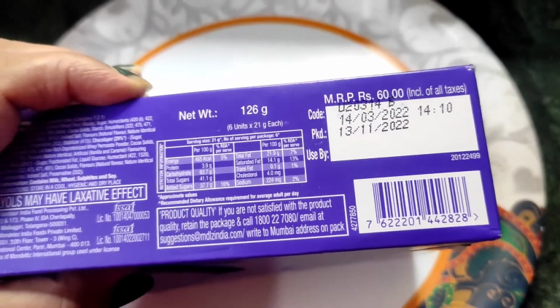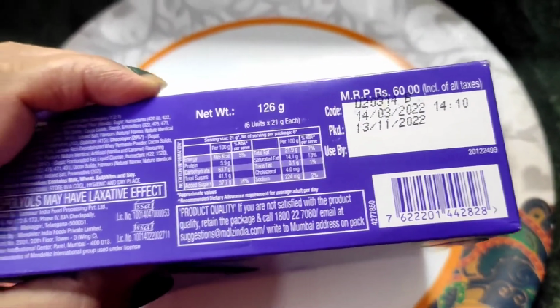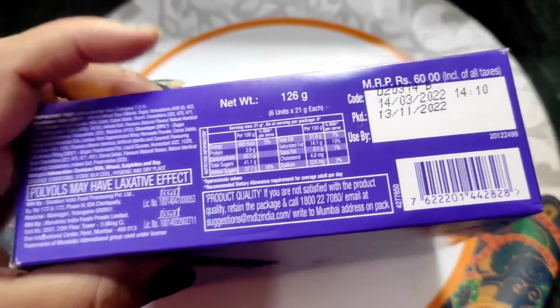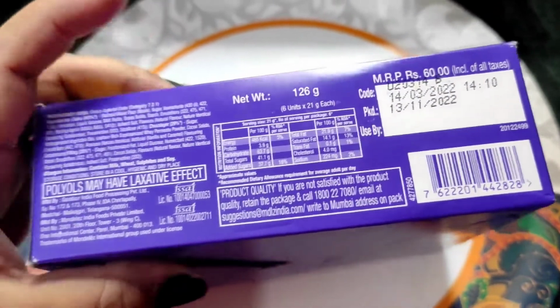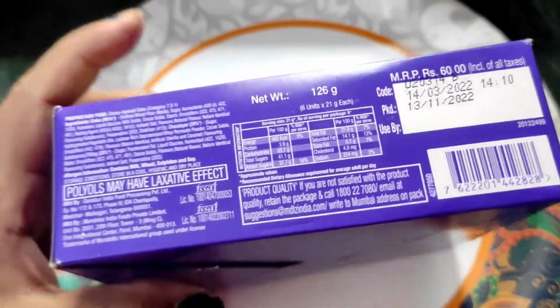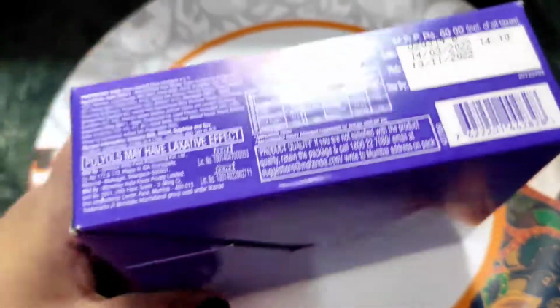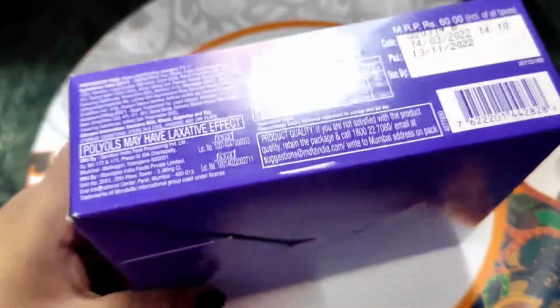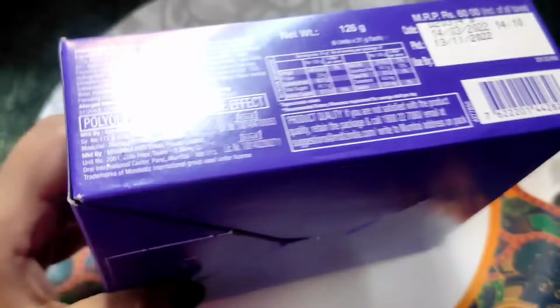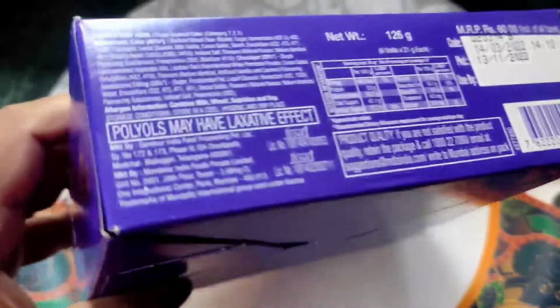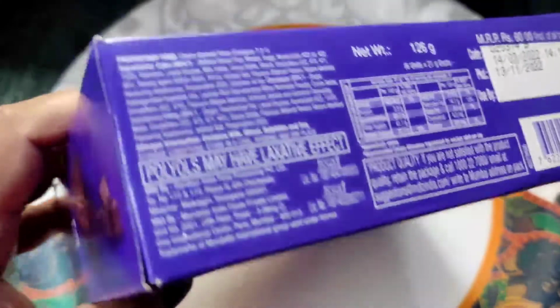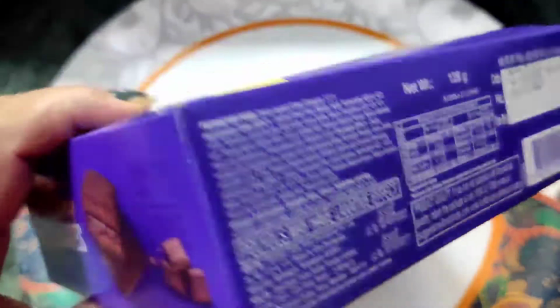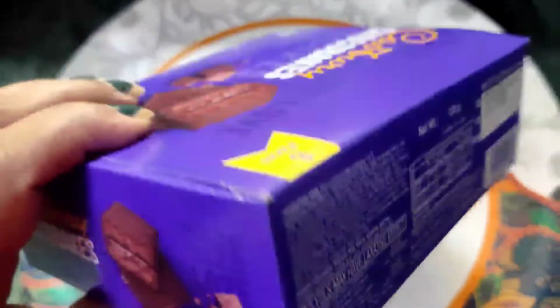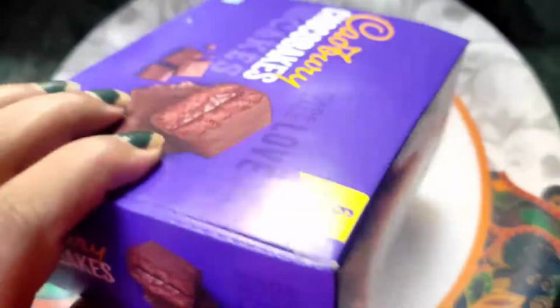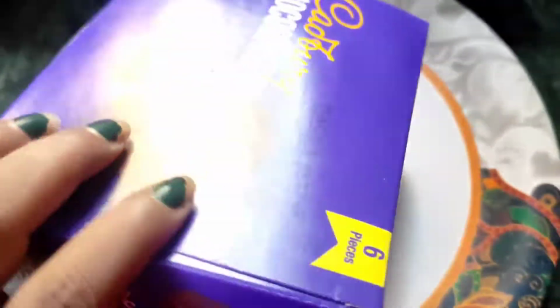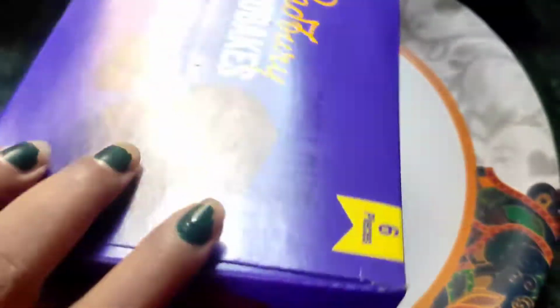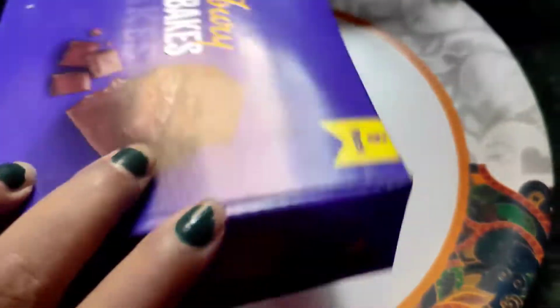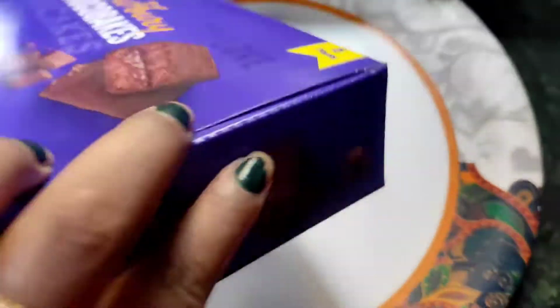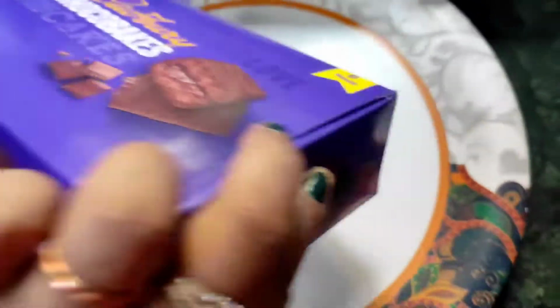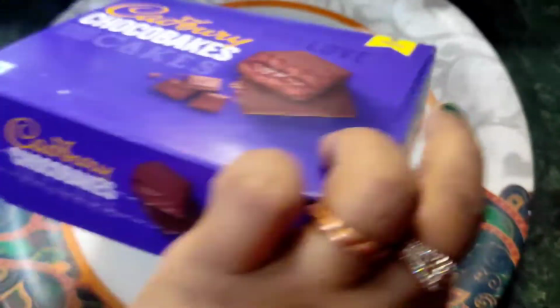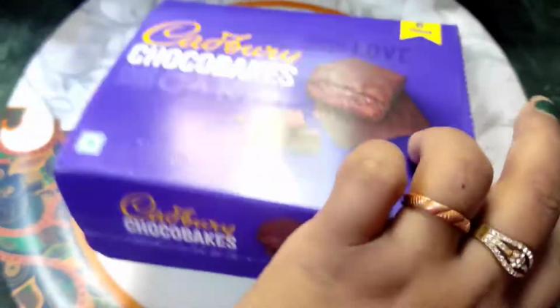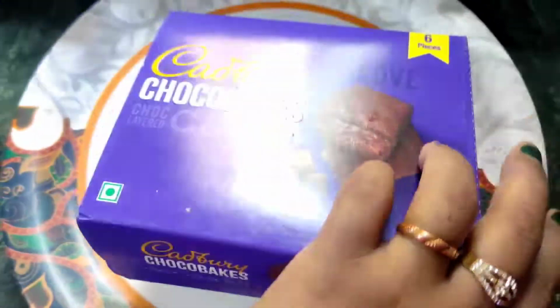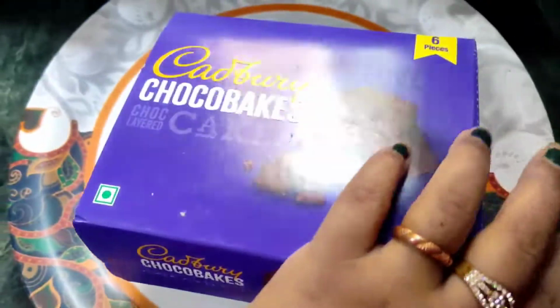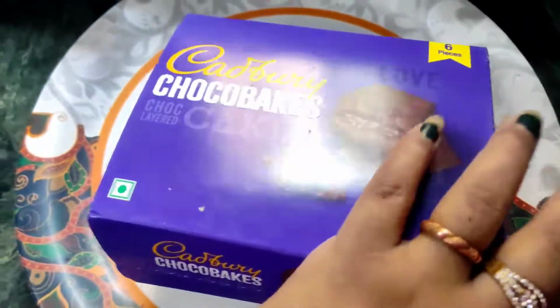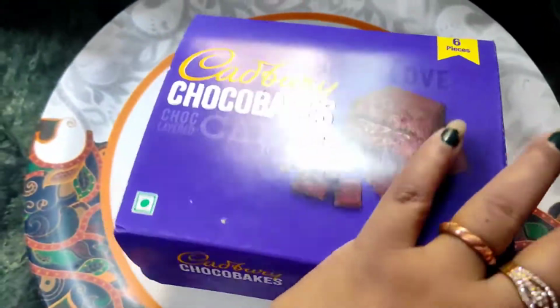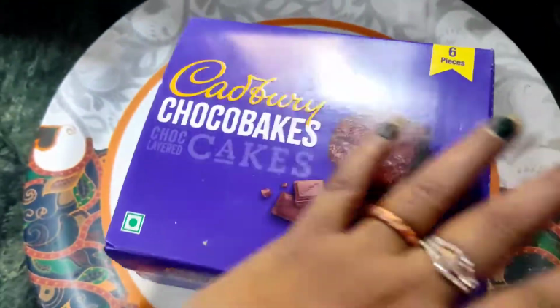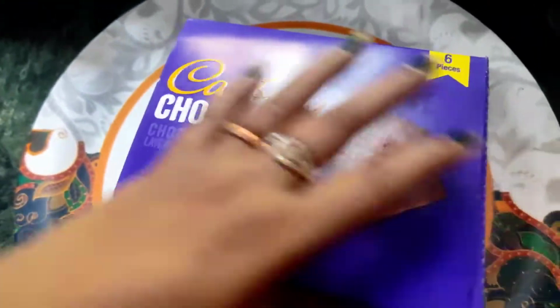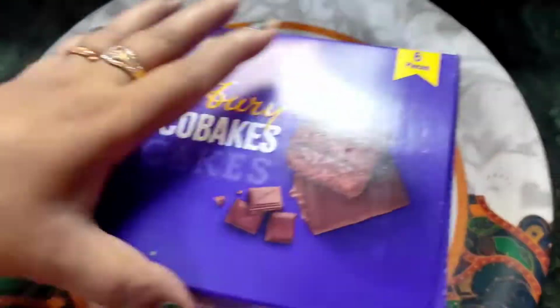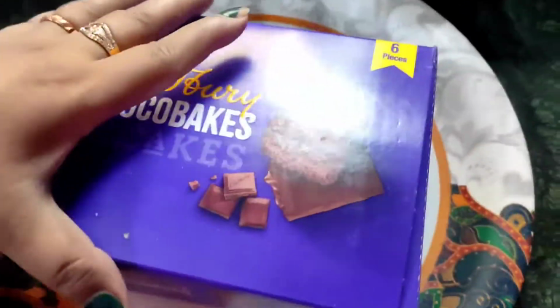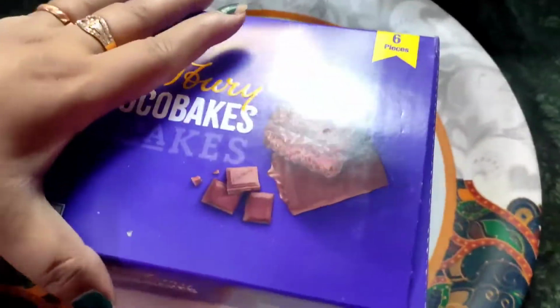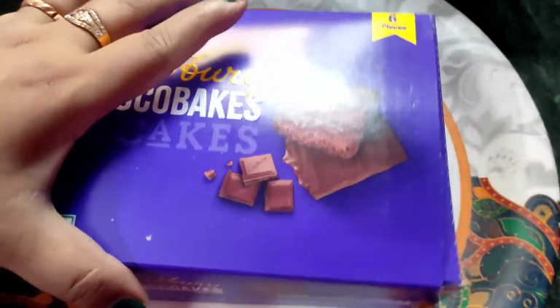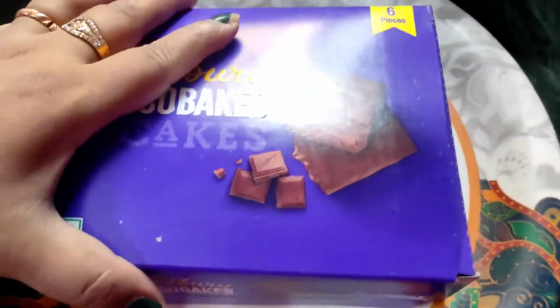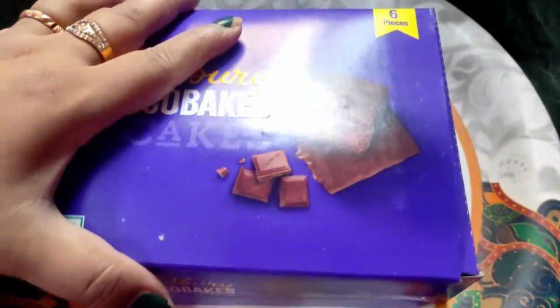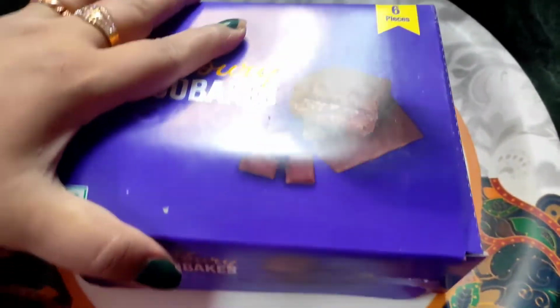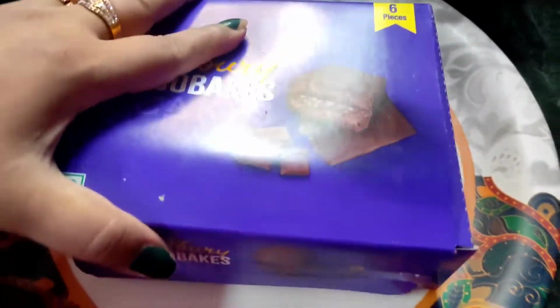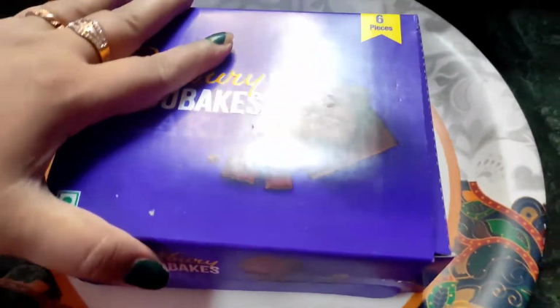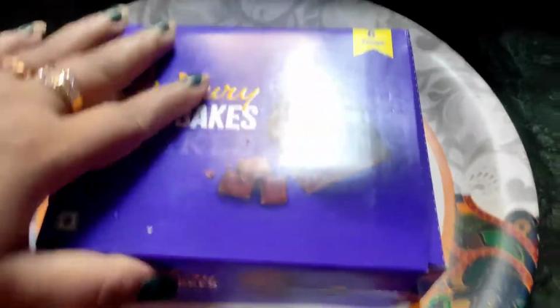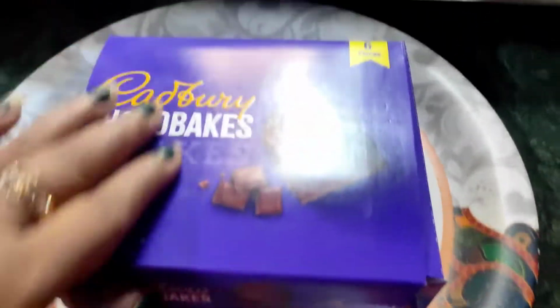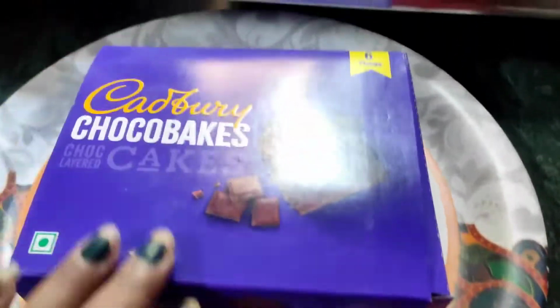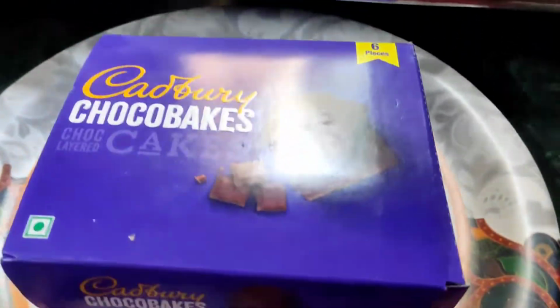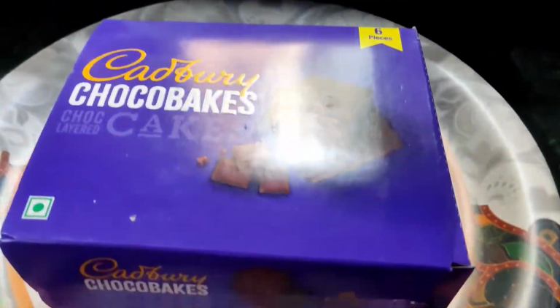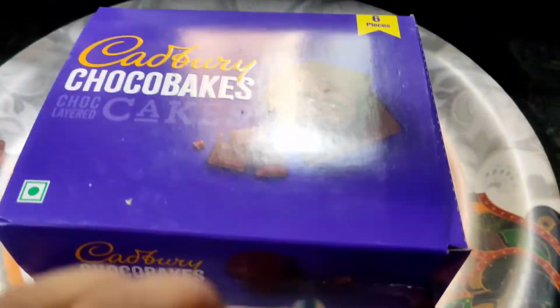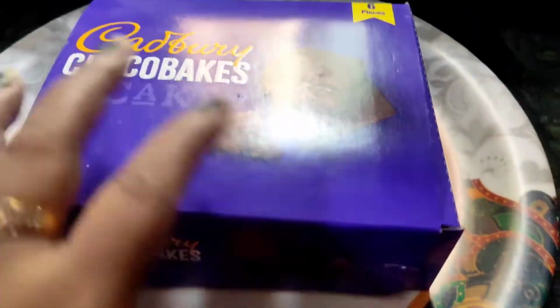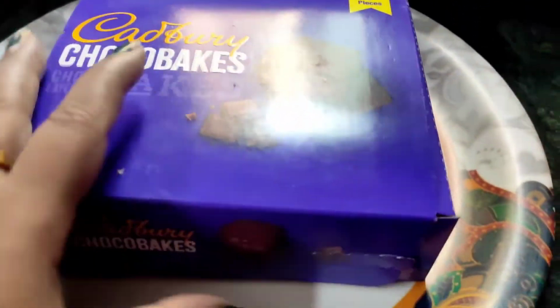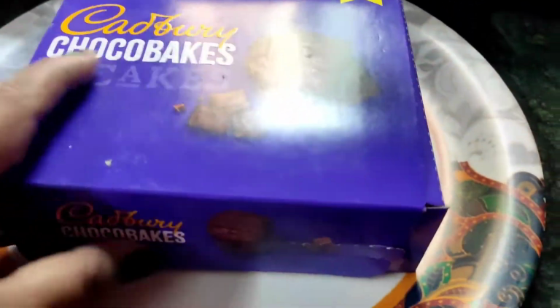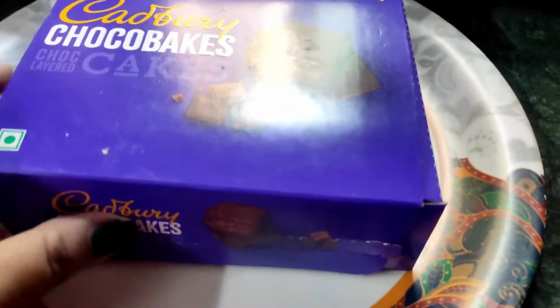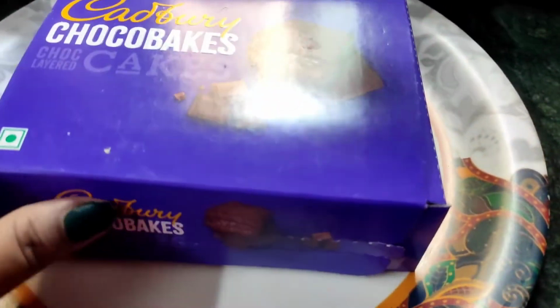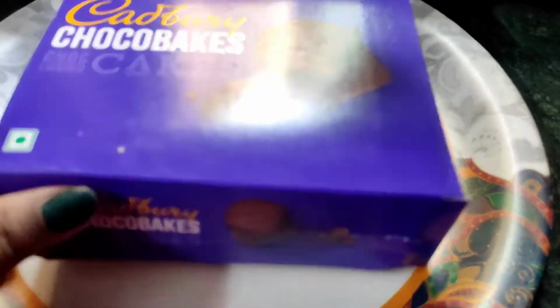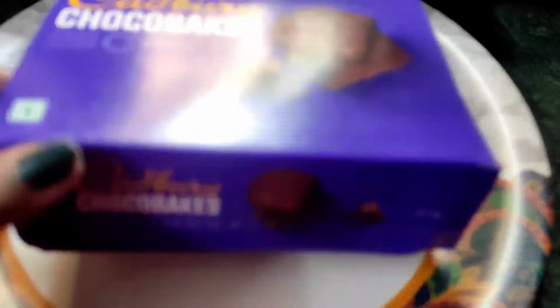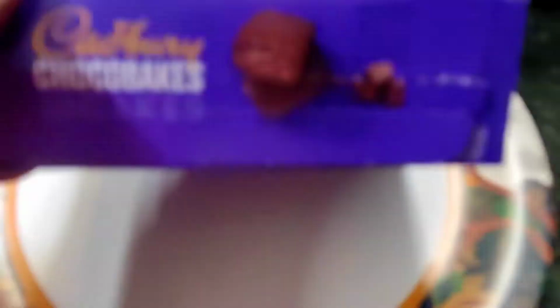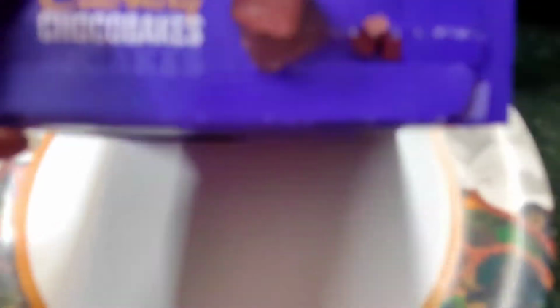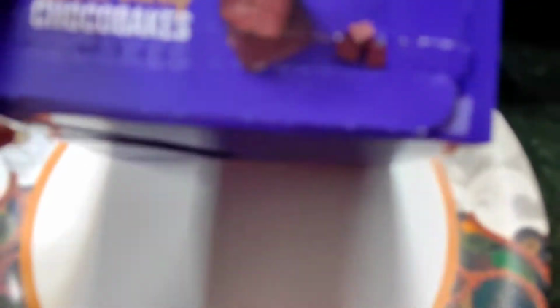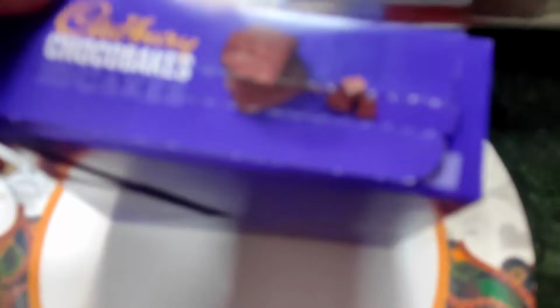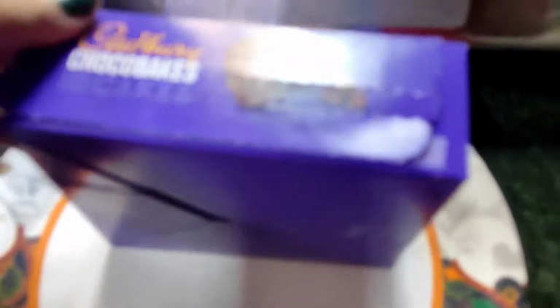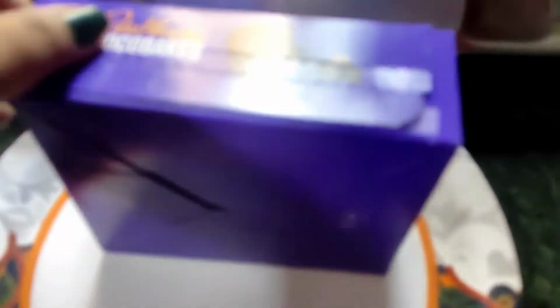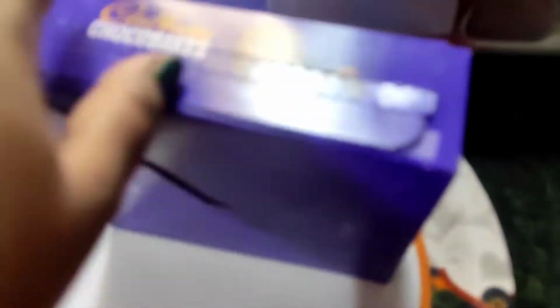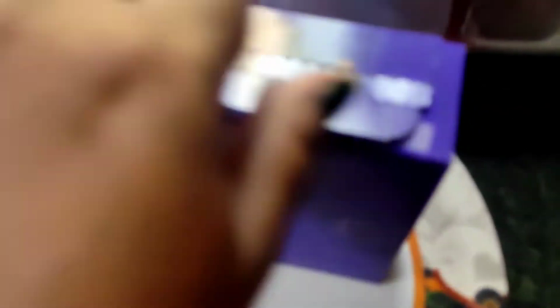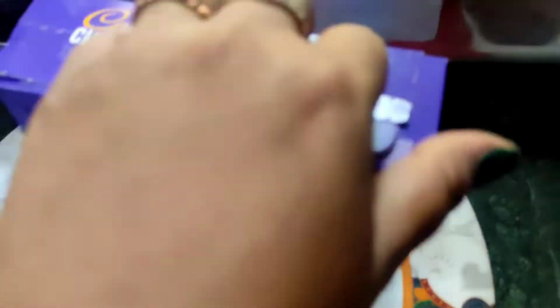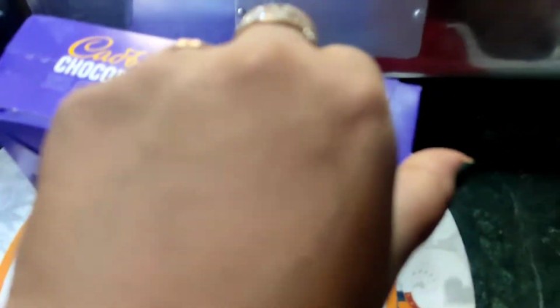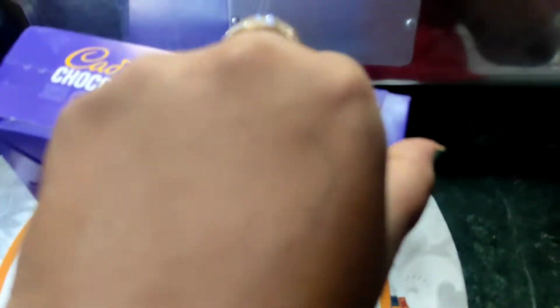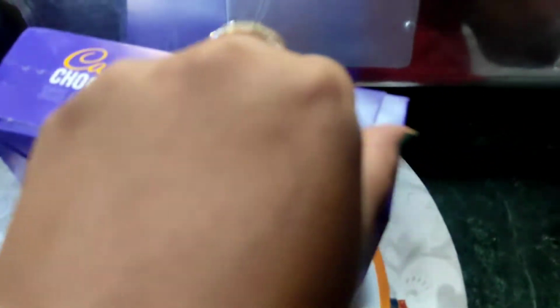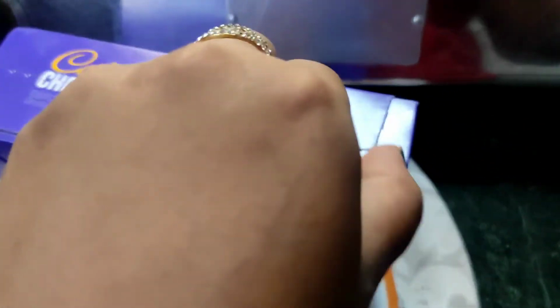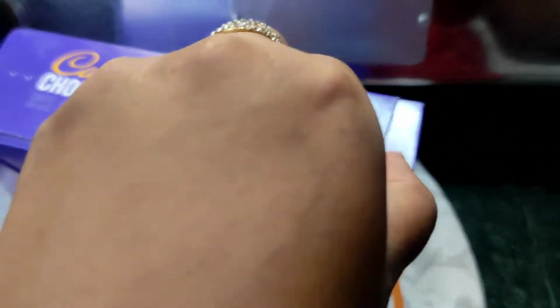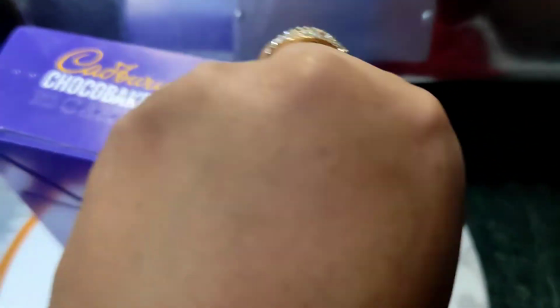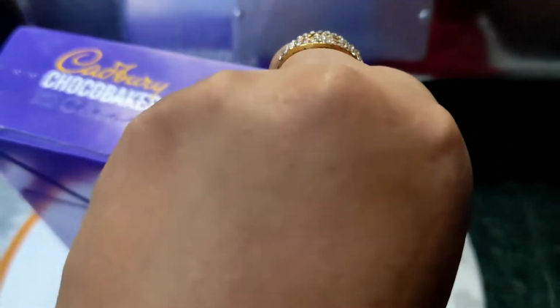I think it has a 6-month expiry, about 6 to 7 months shelf life. Let's see how it is — let's open it.